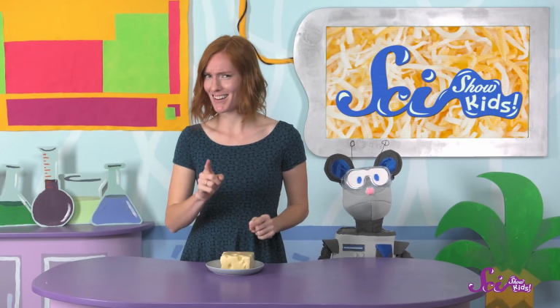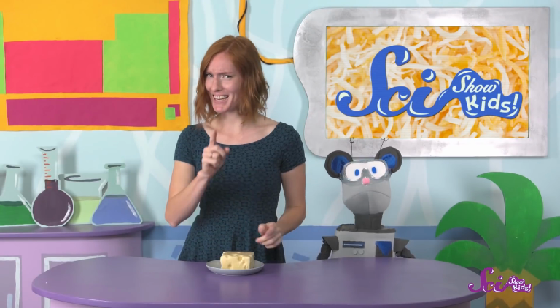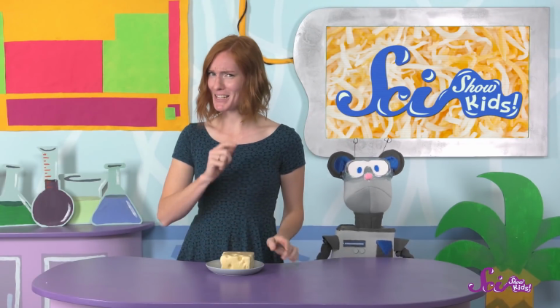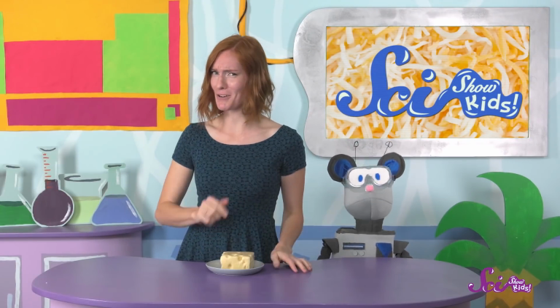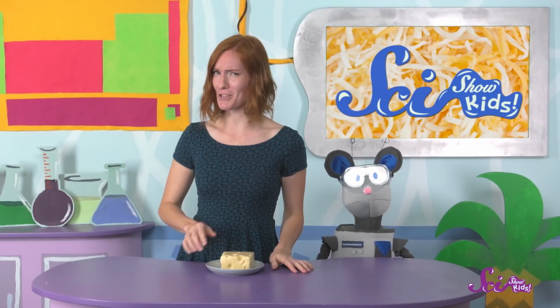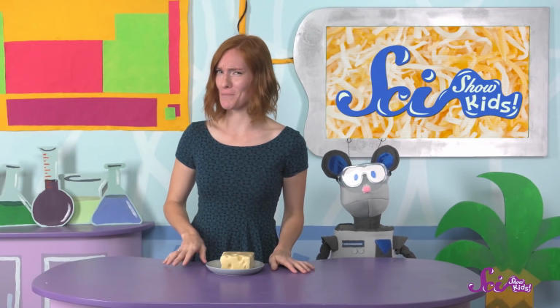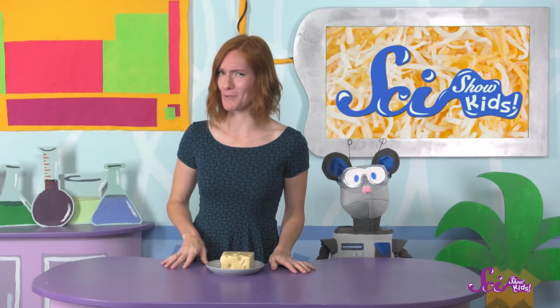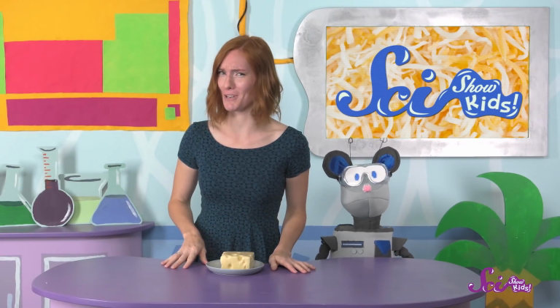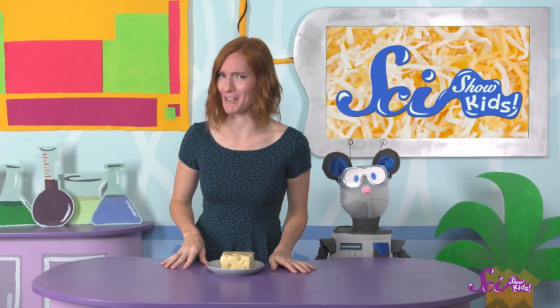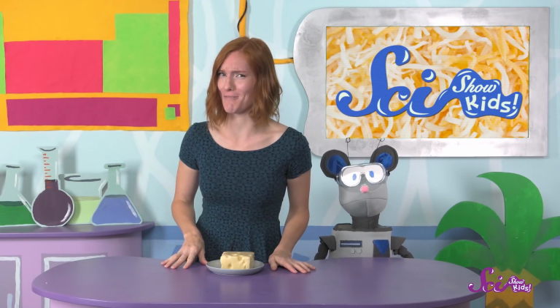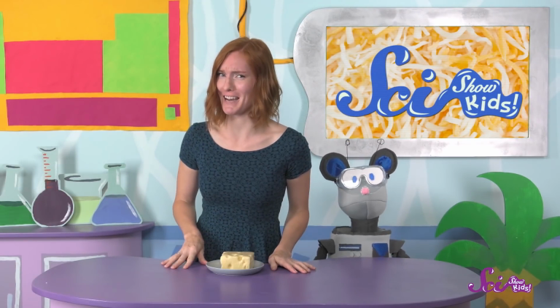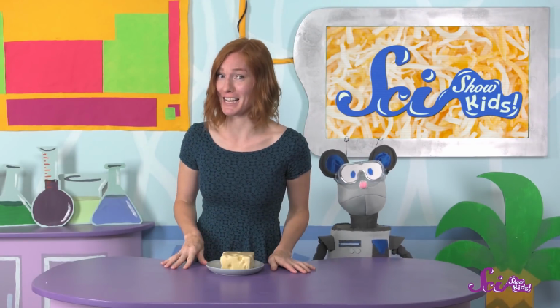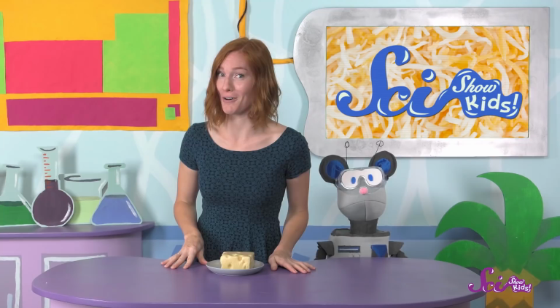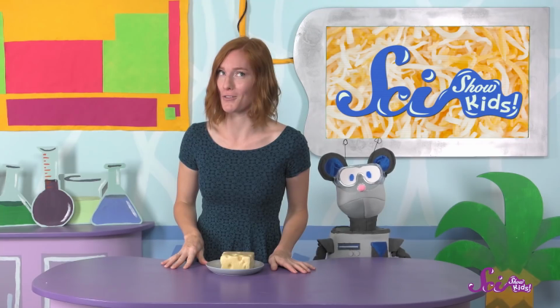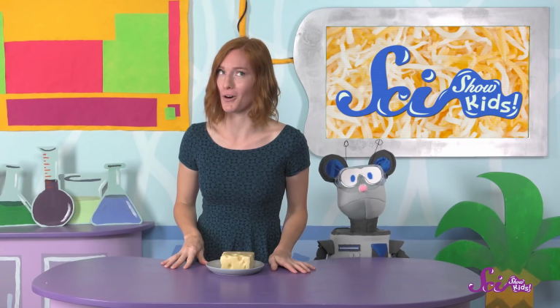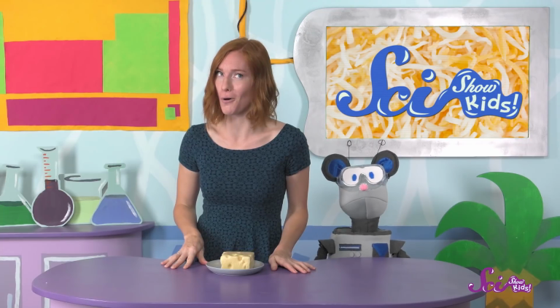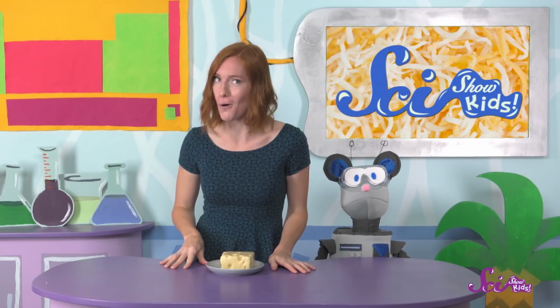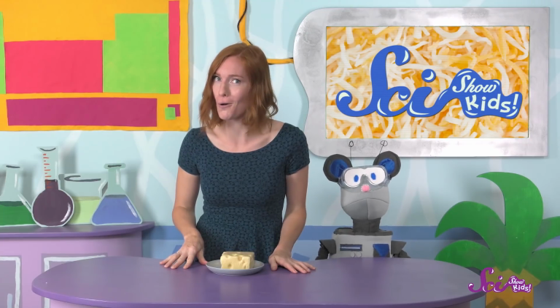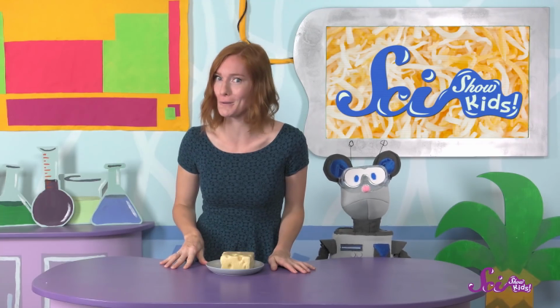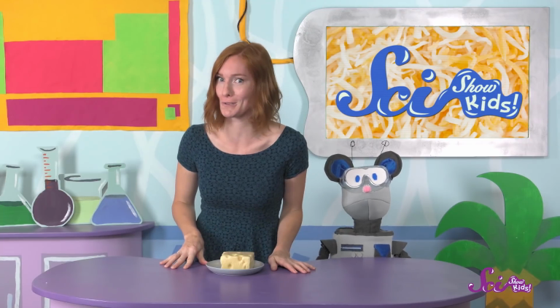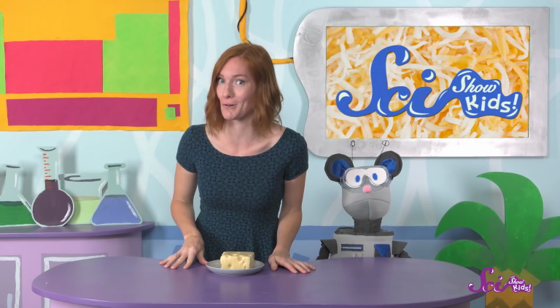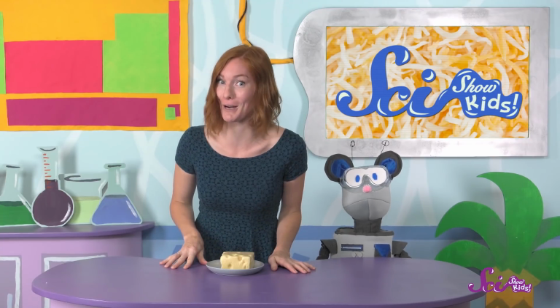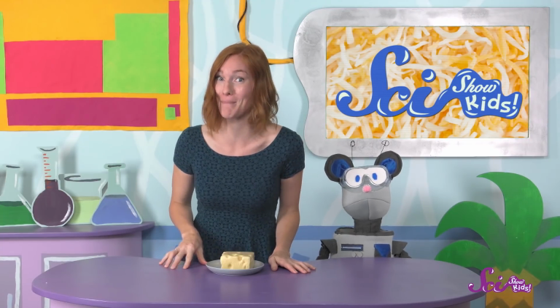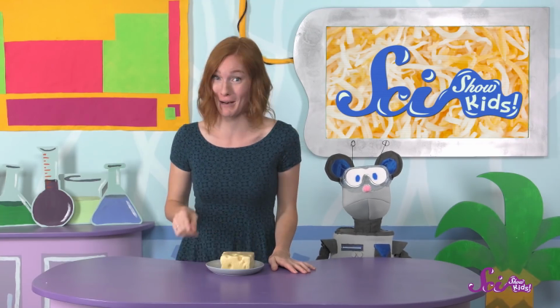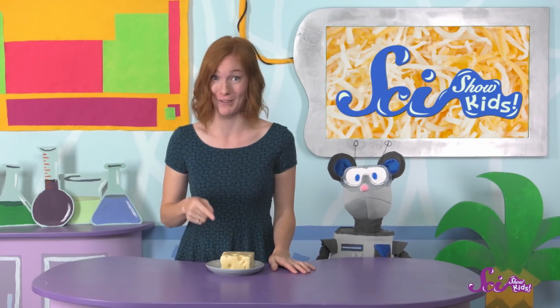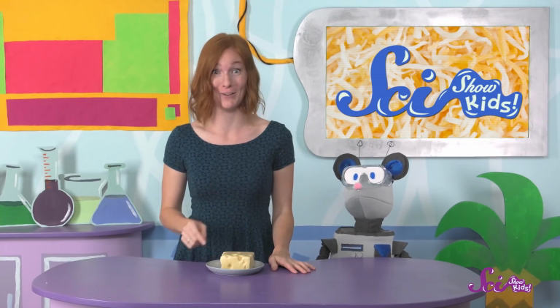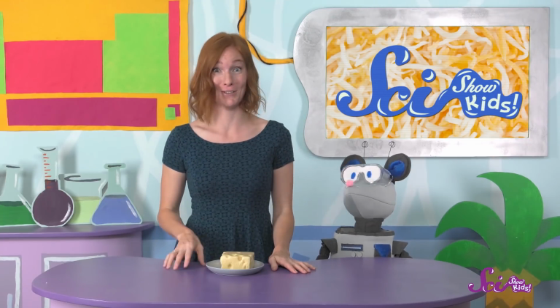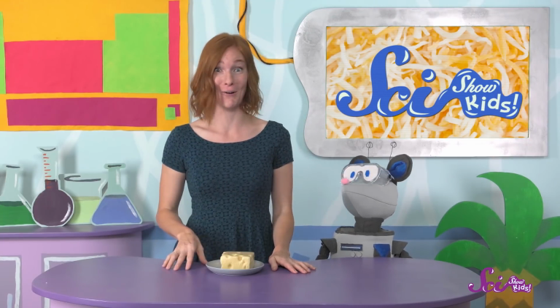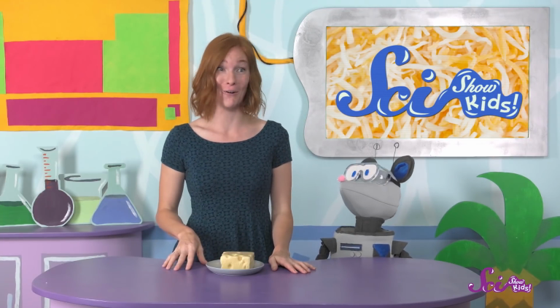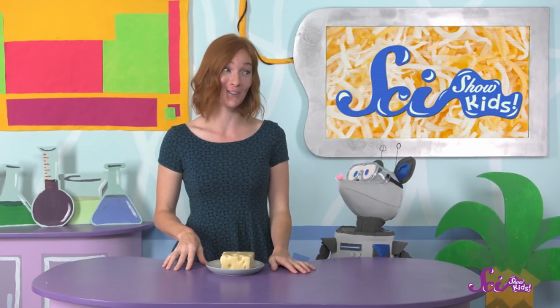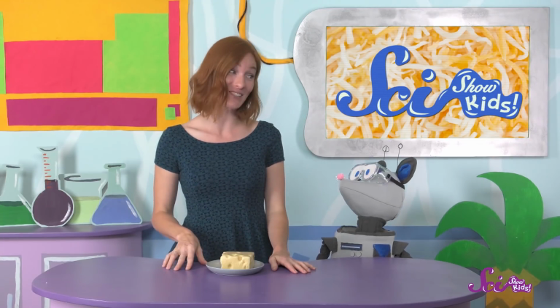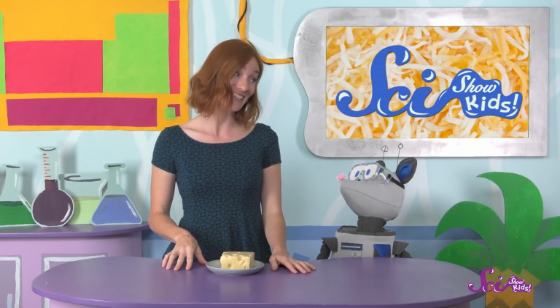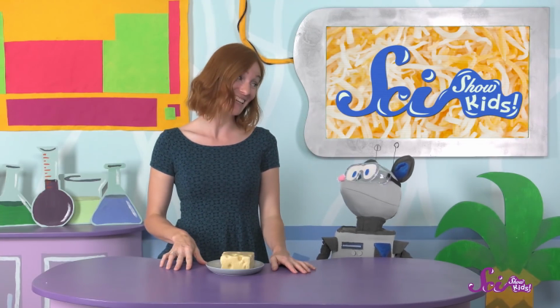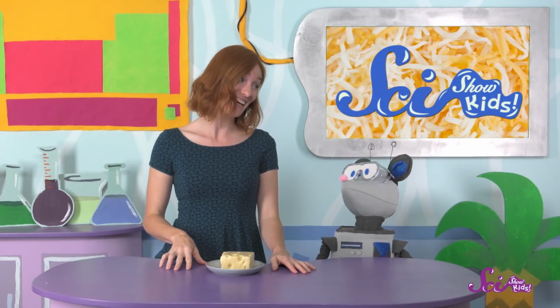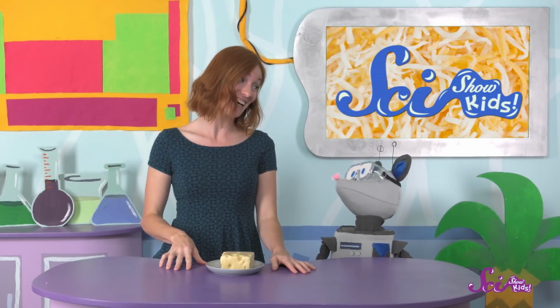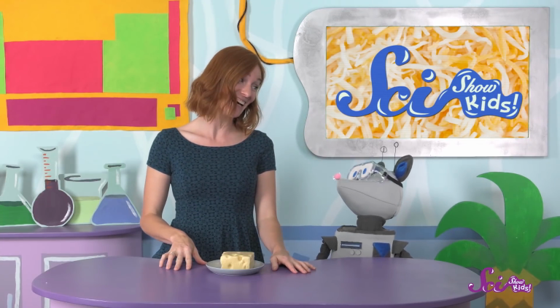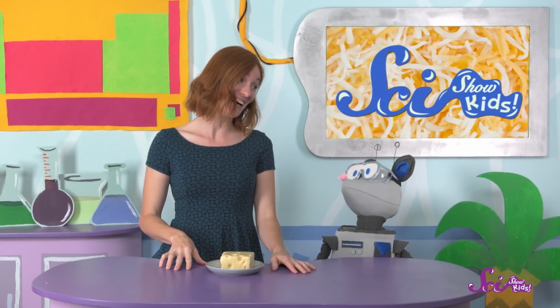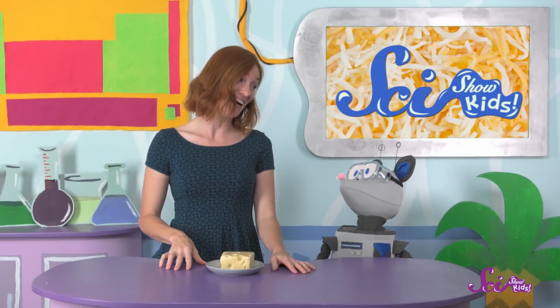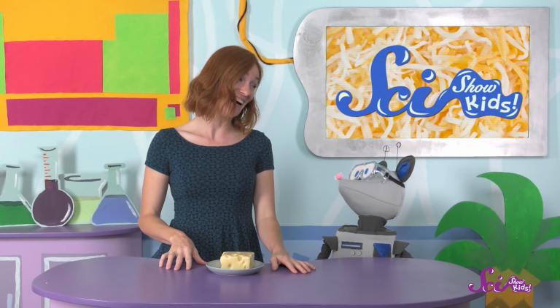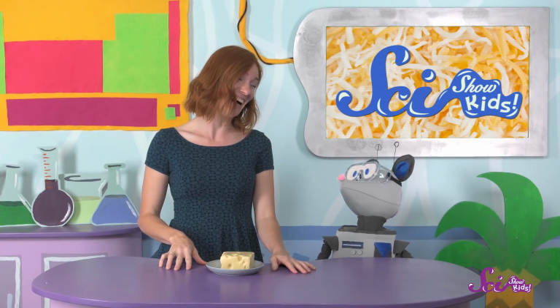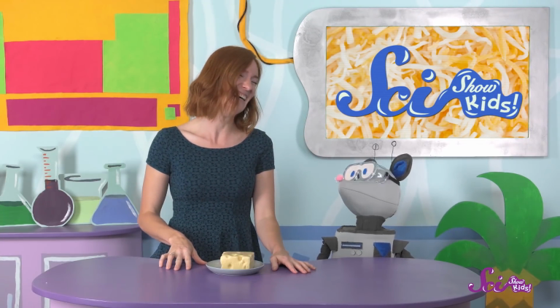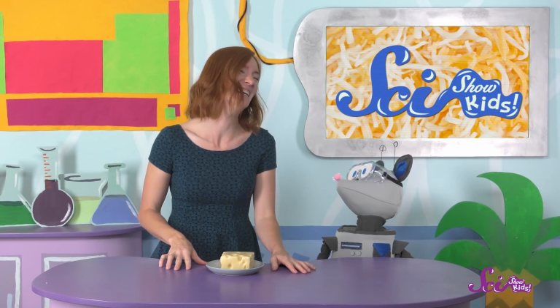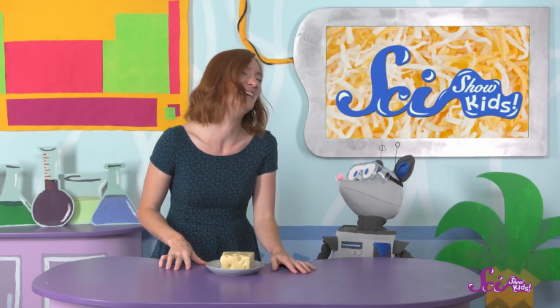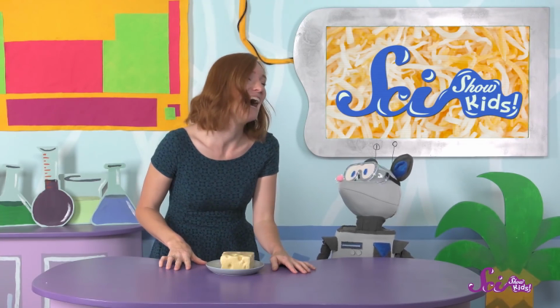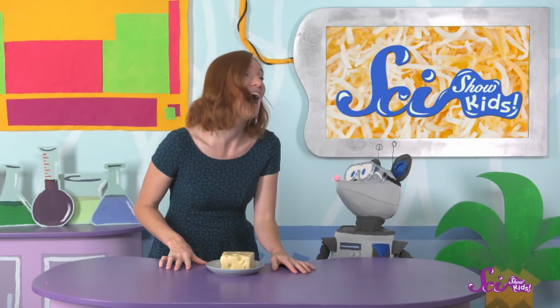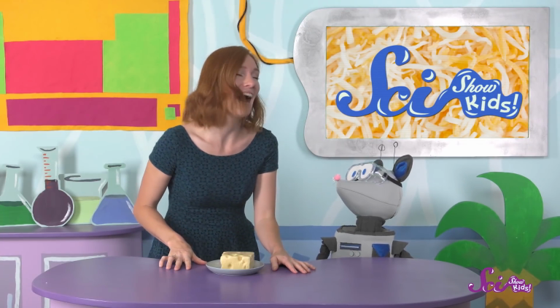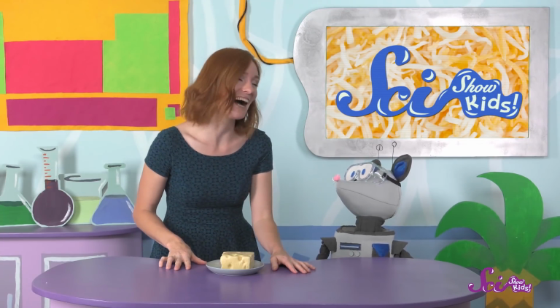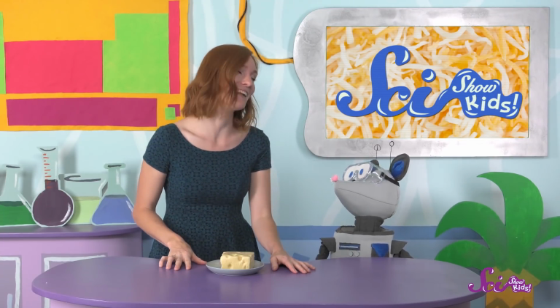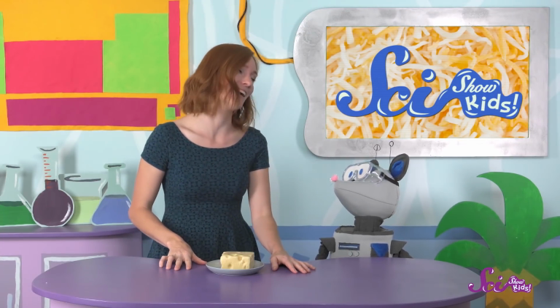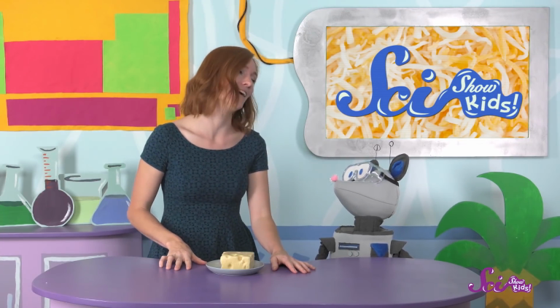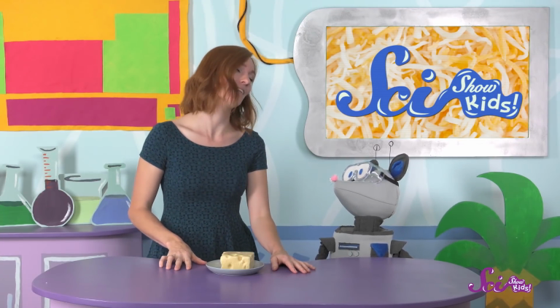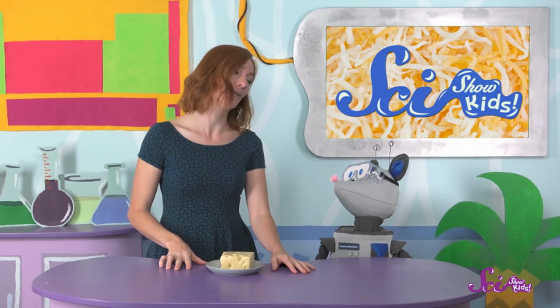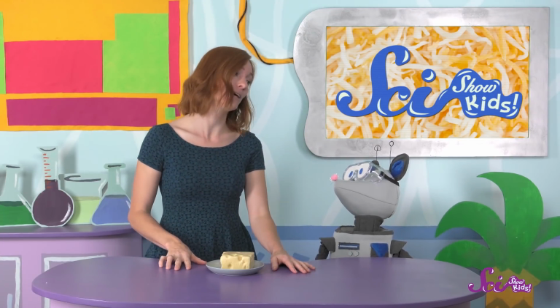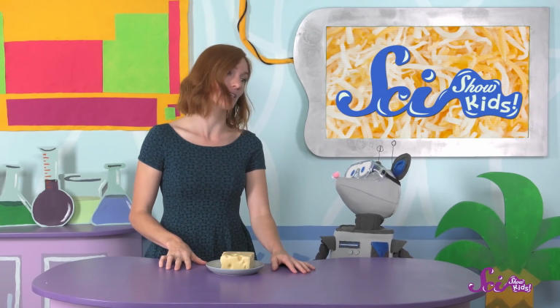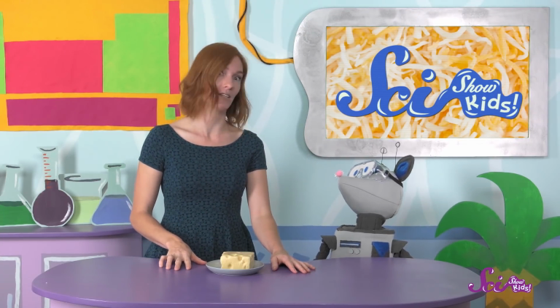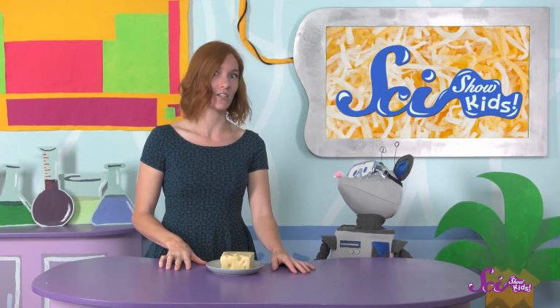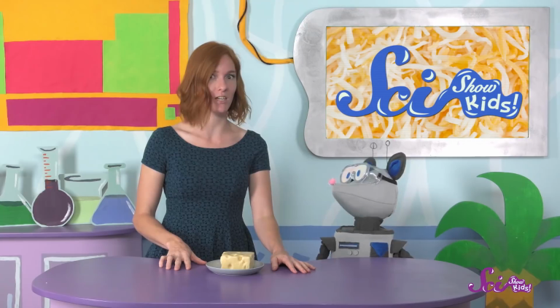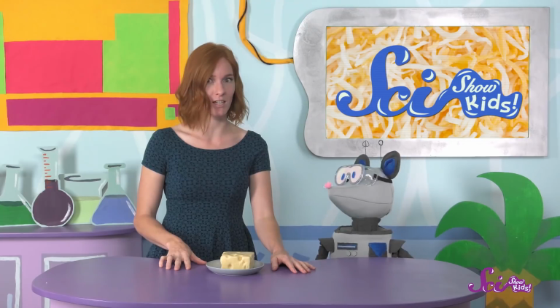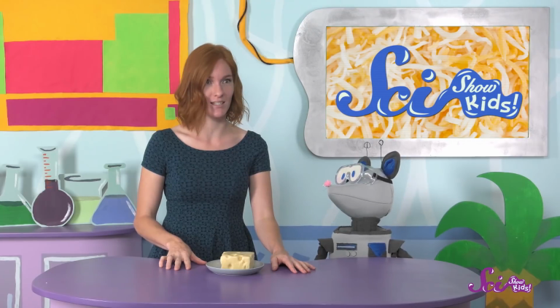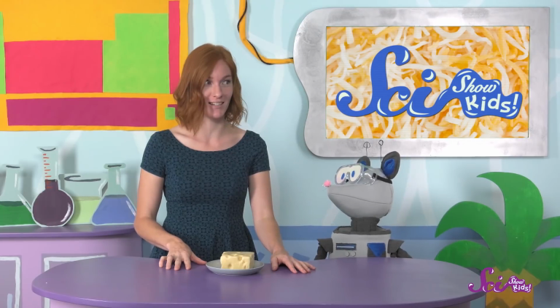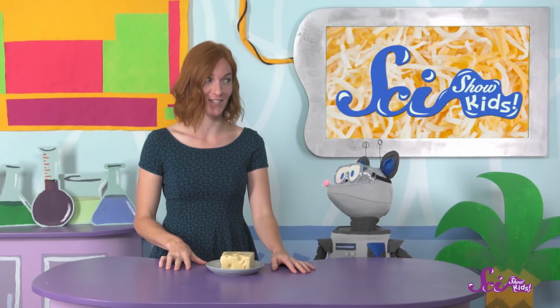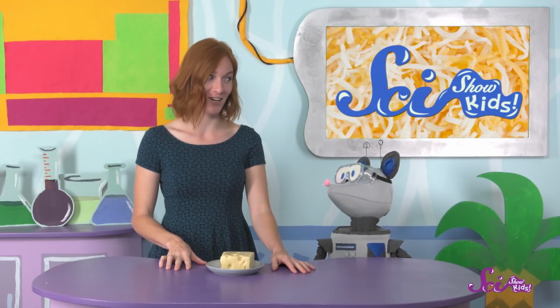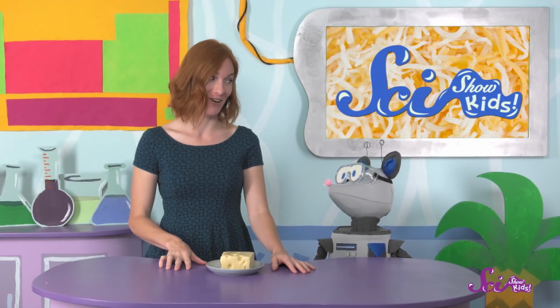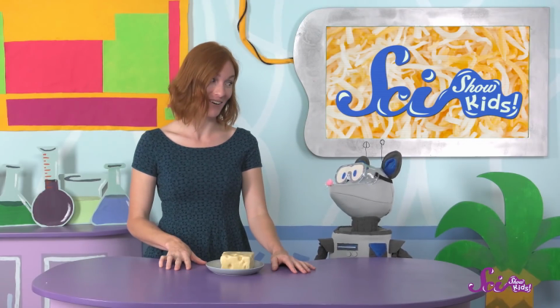I know you've been wanting to find out the whole story about those holes. I know, that was a cheesy joke.